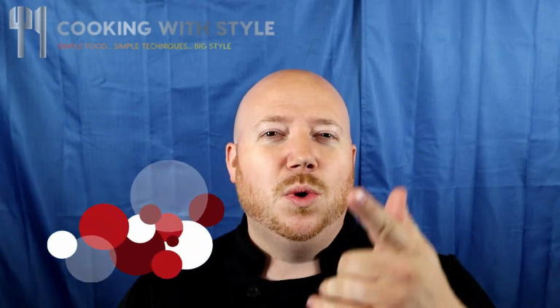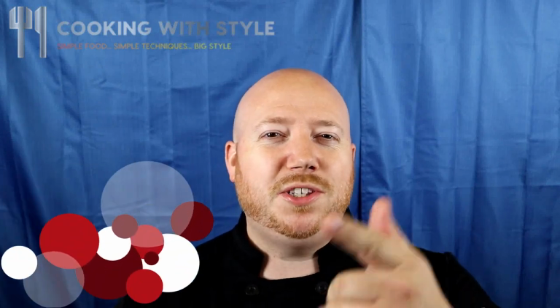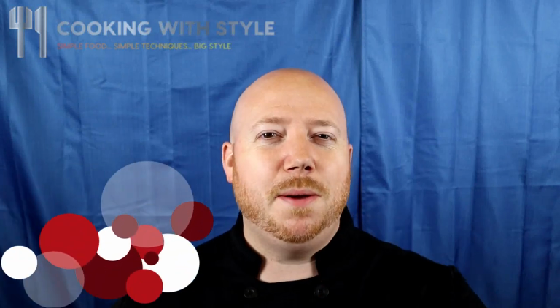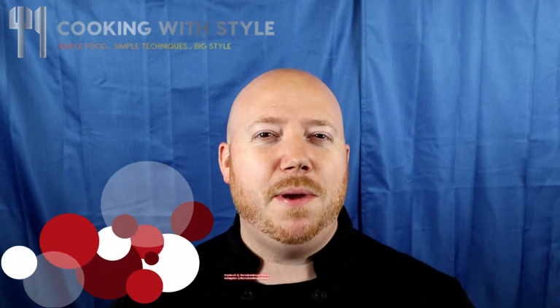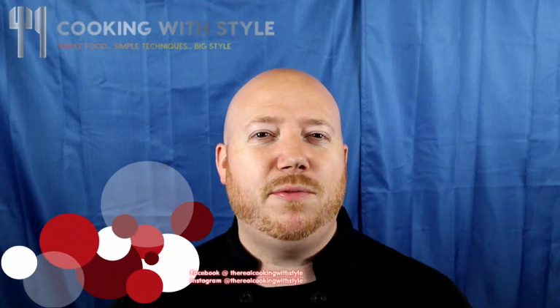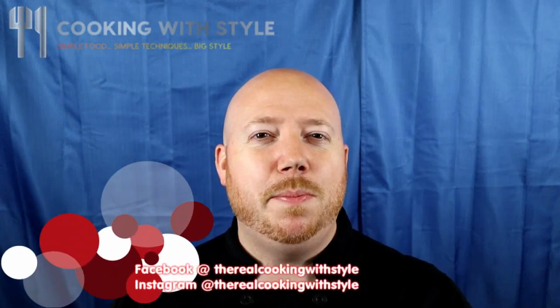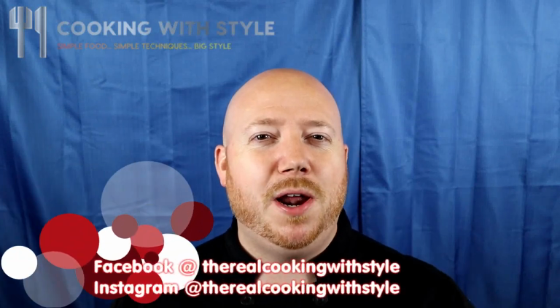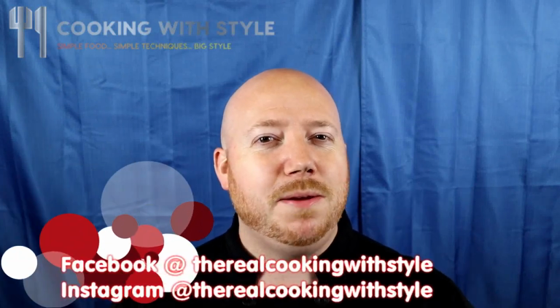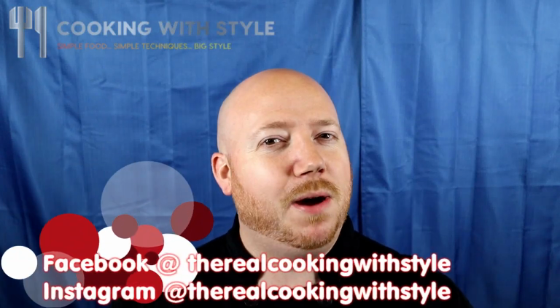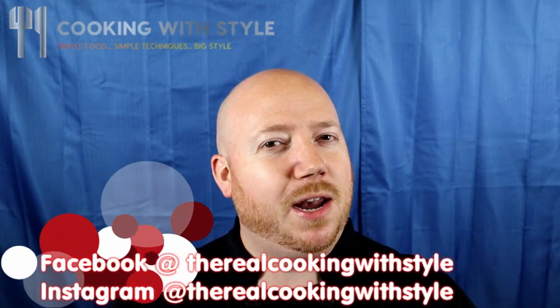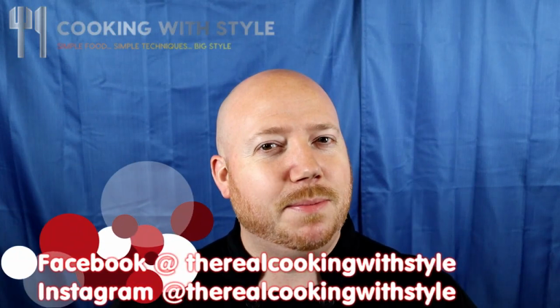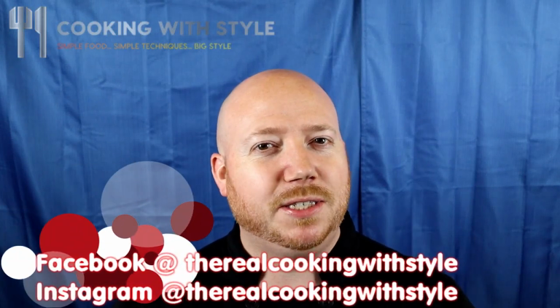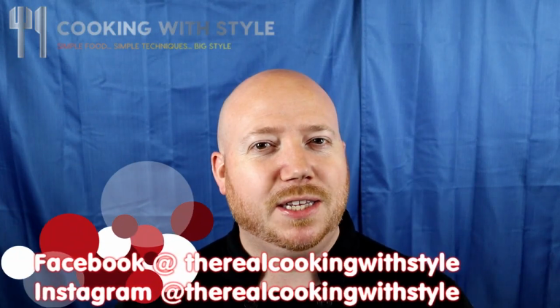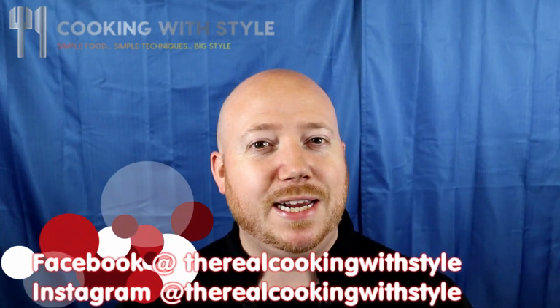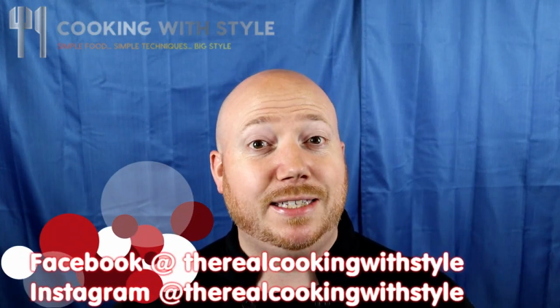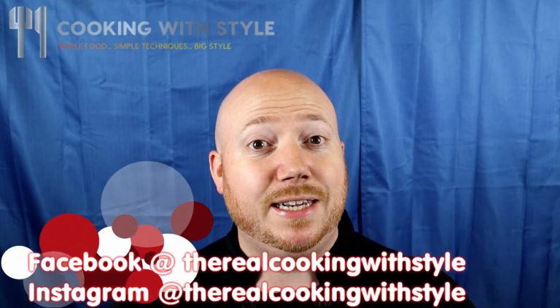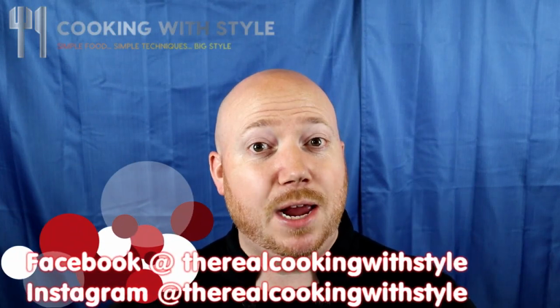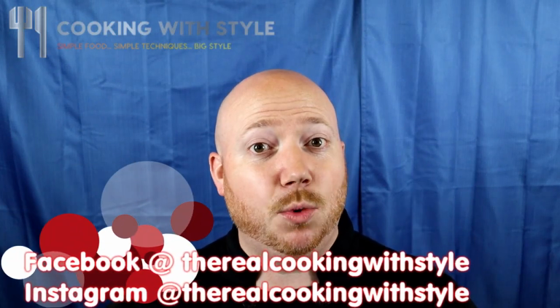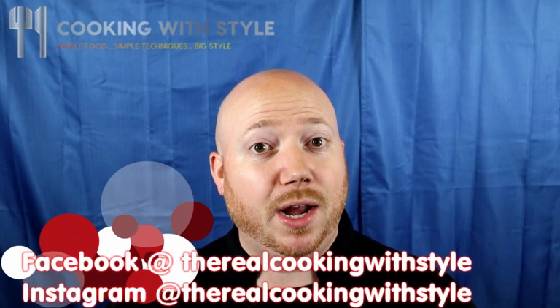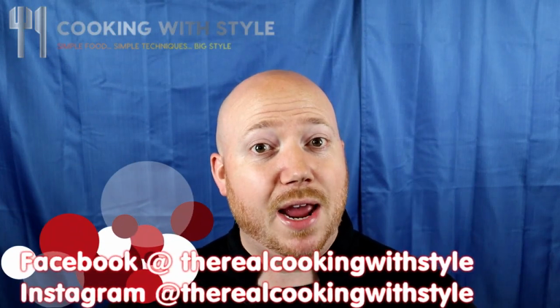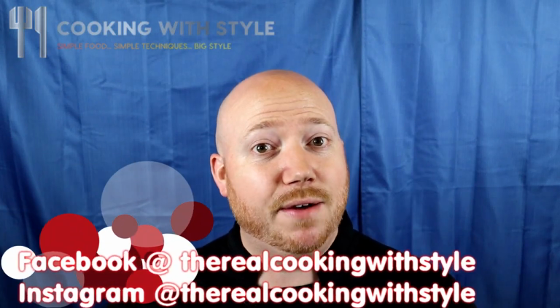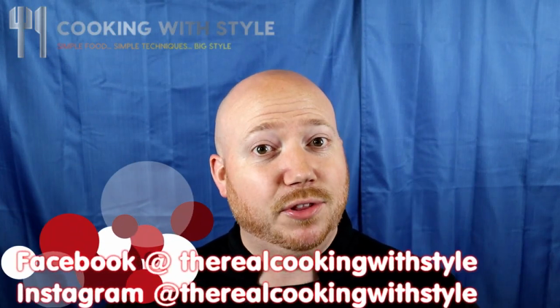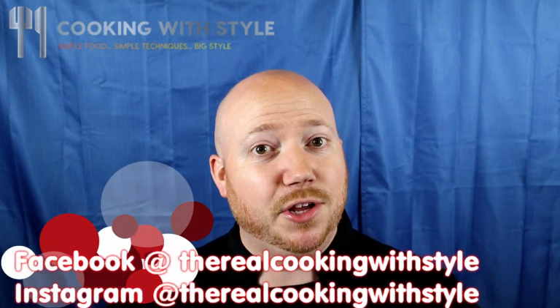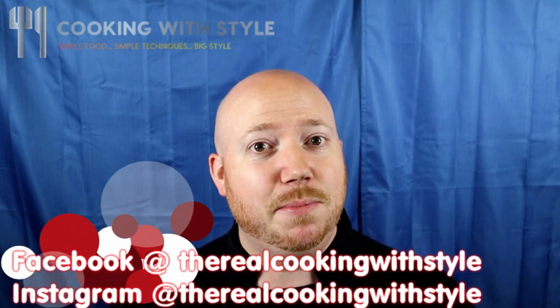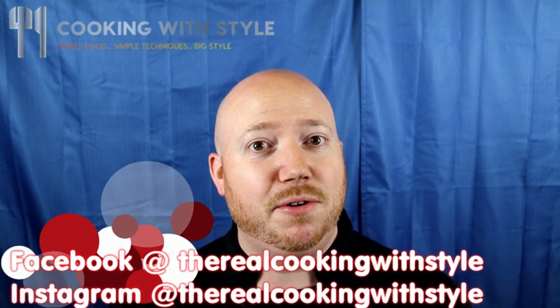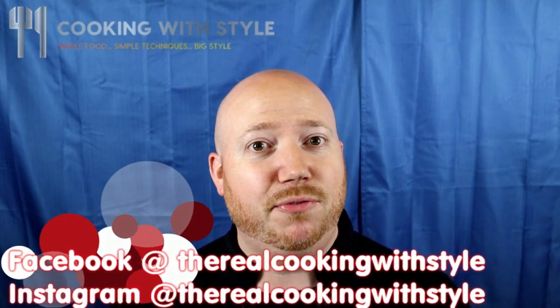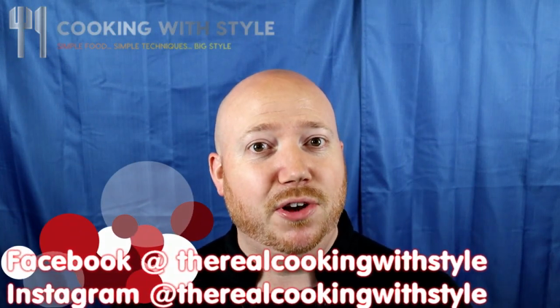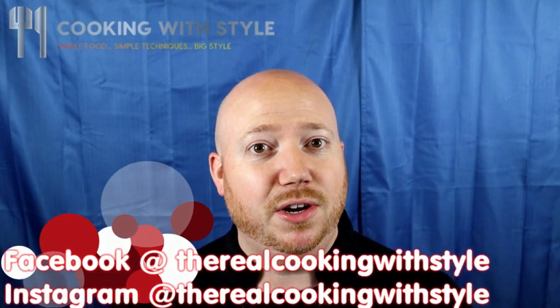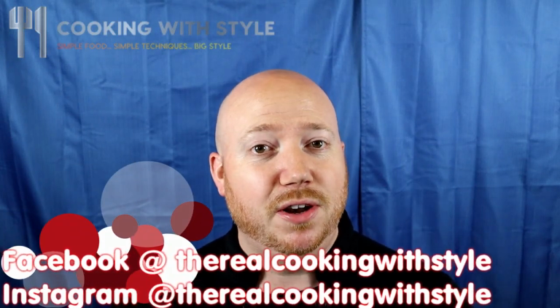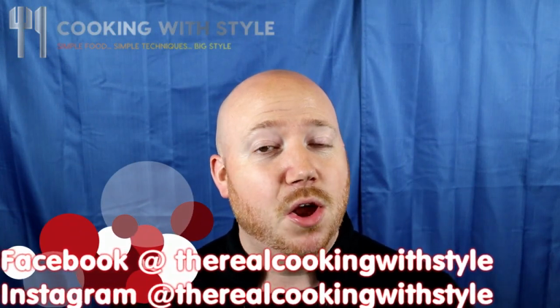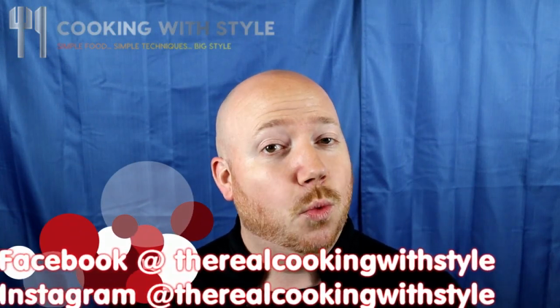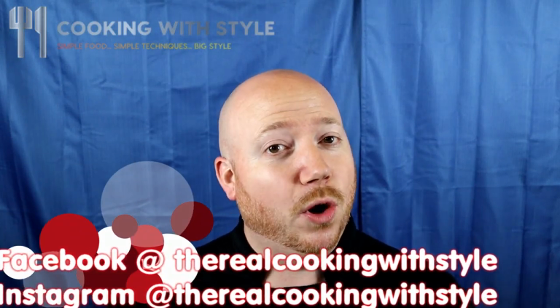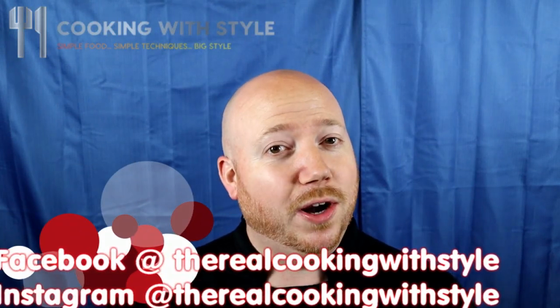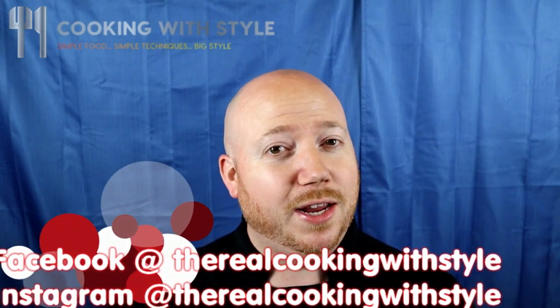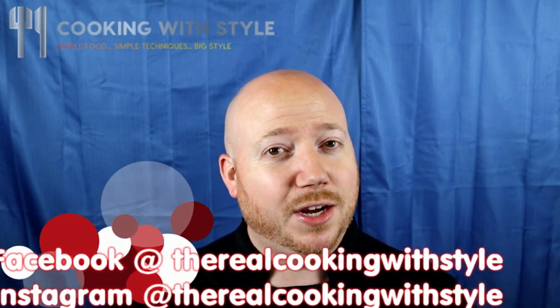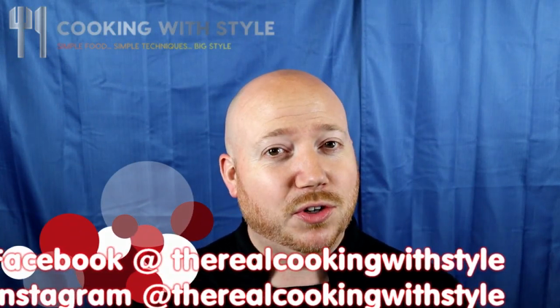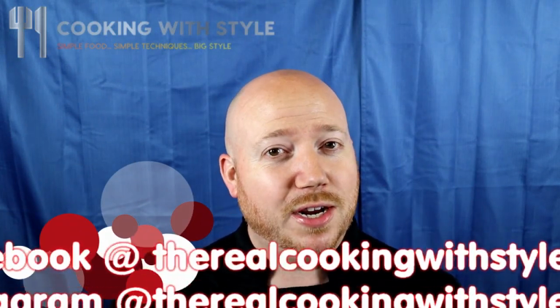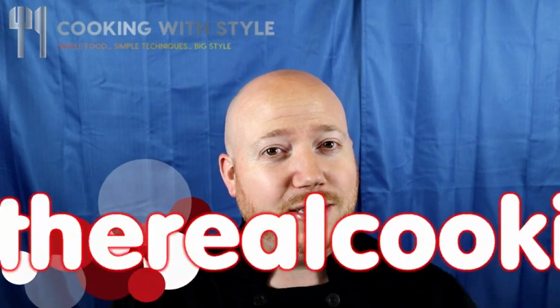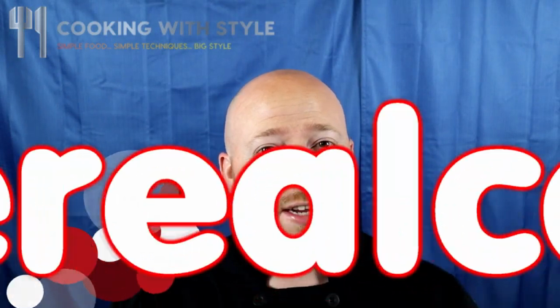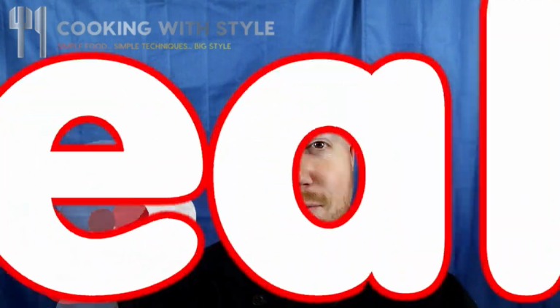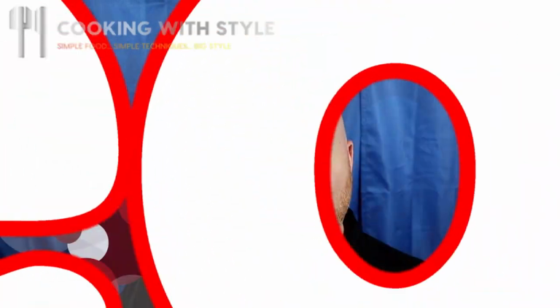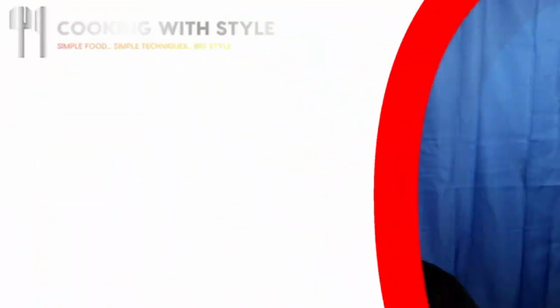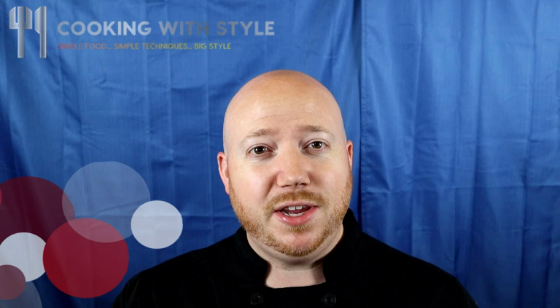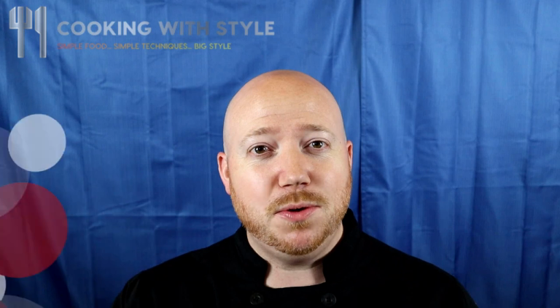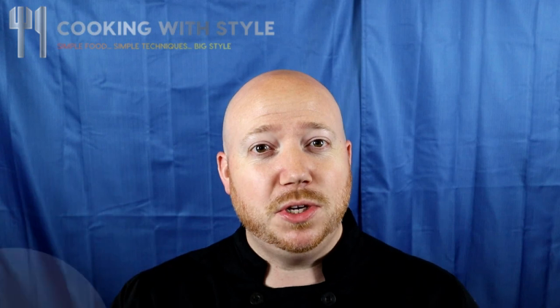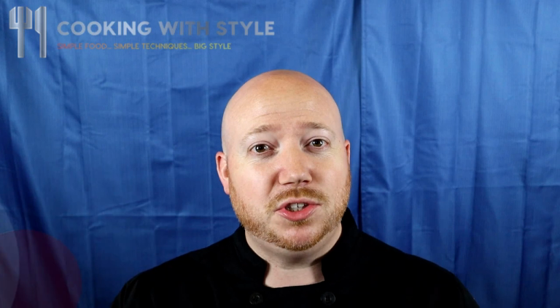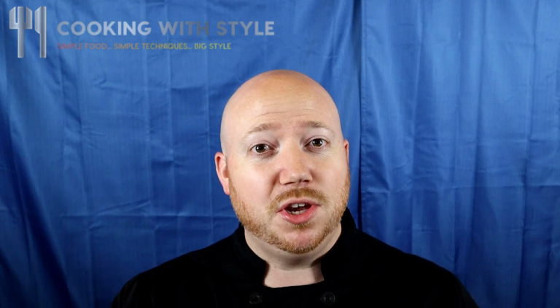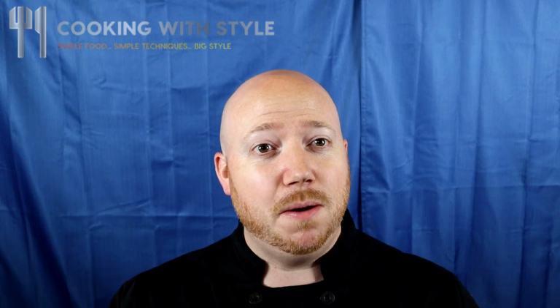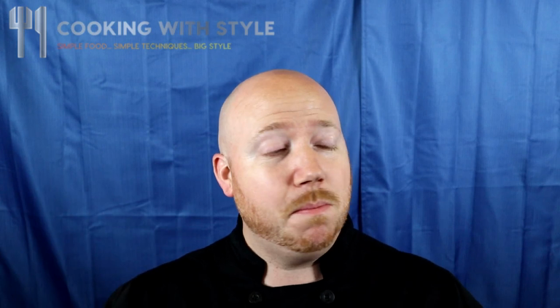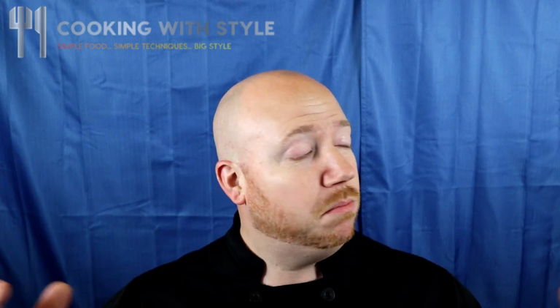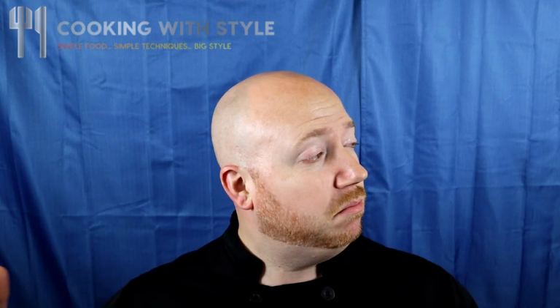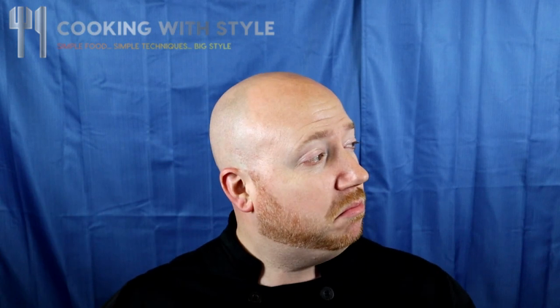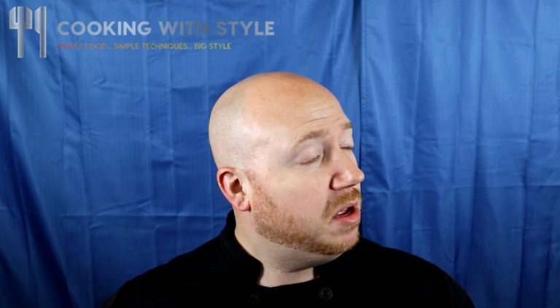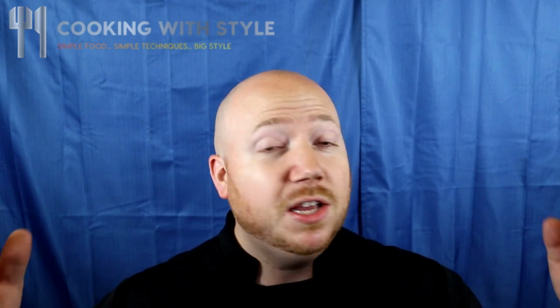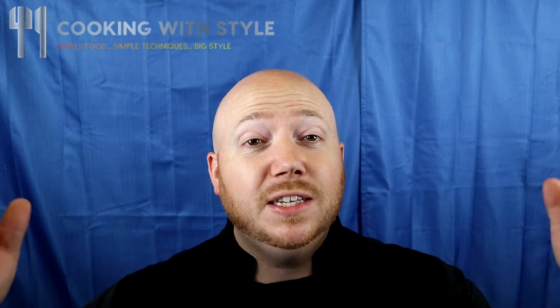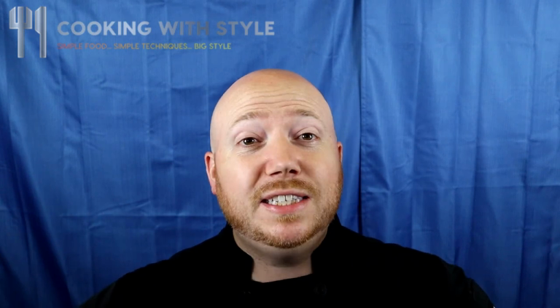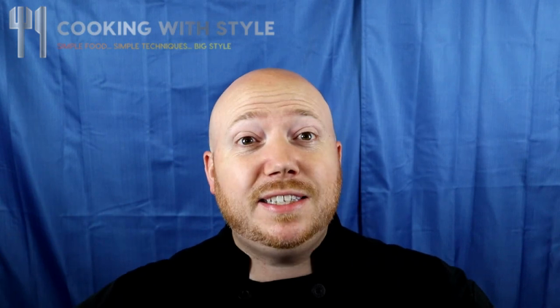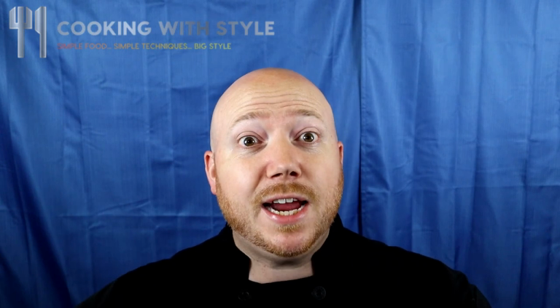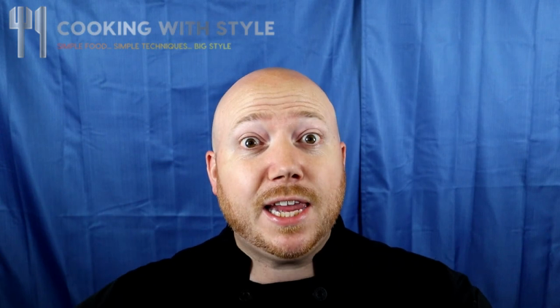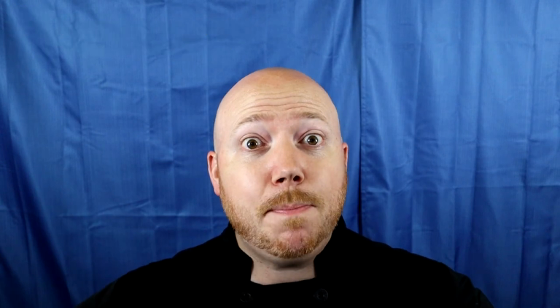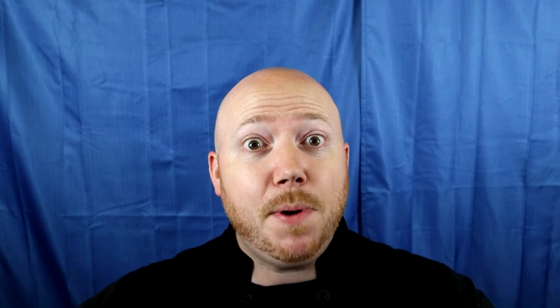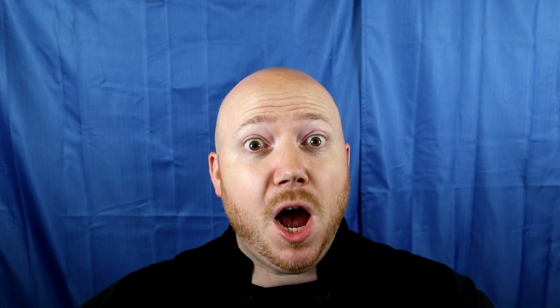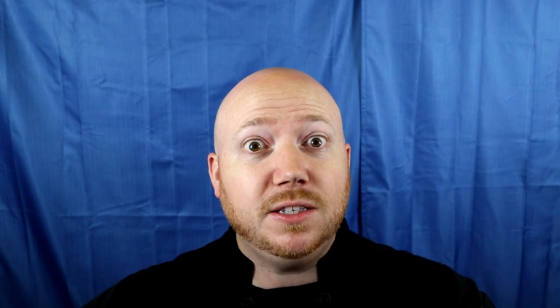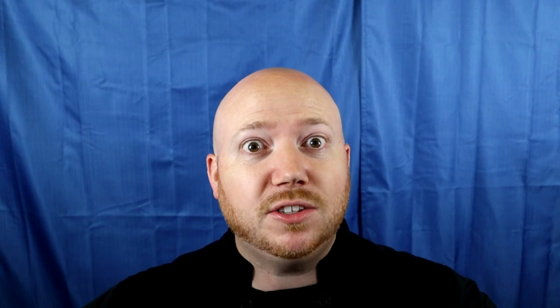What's up everybody? My name is Lee and today we're going to have a little bit of fun. We're going to get crazy and funky with some sticky buns!